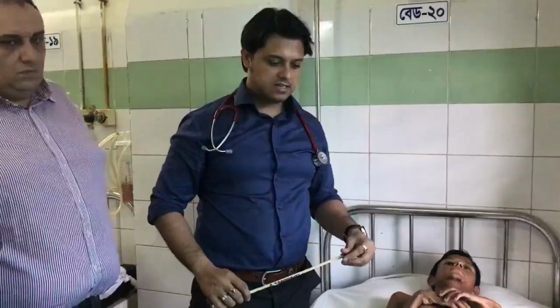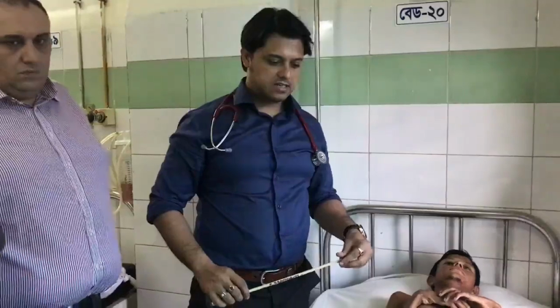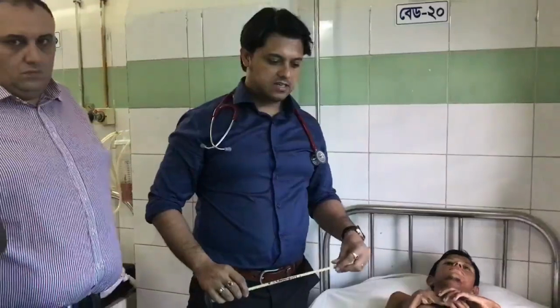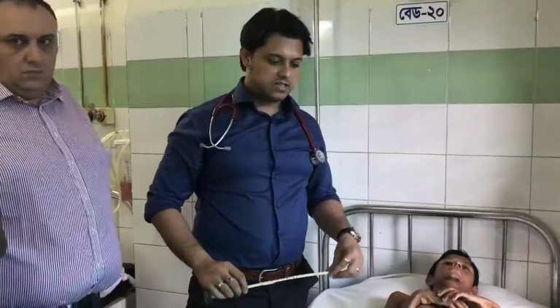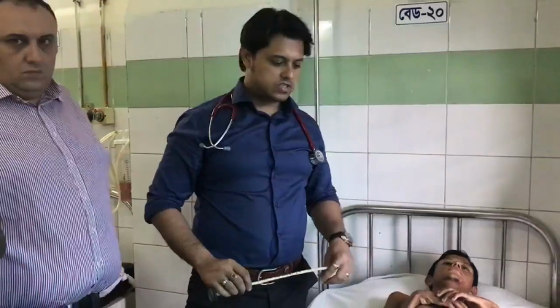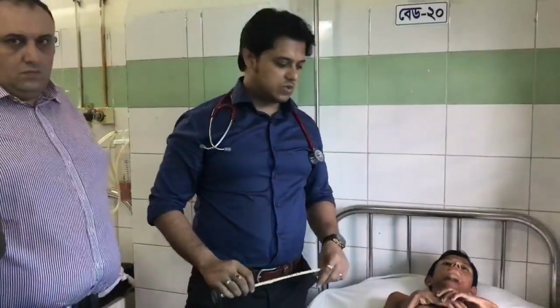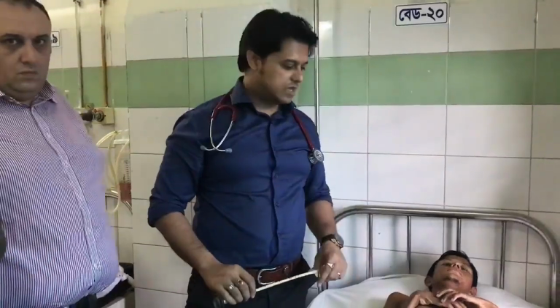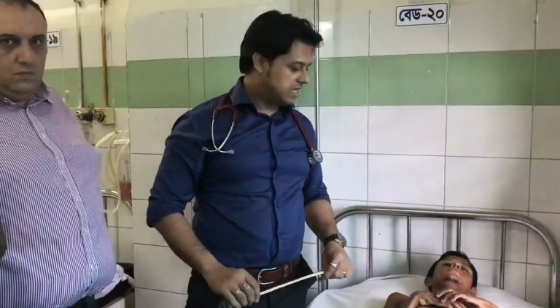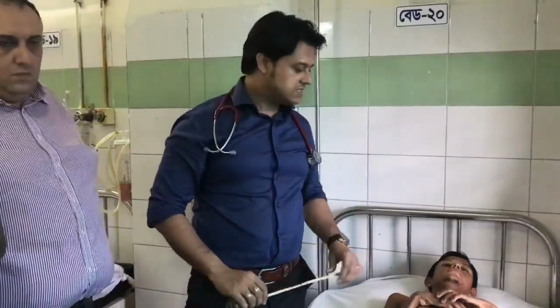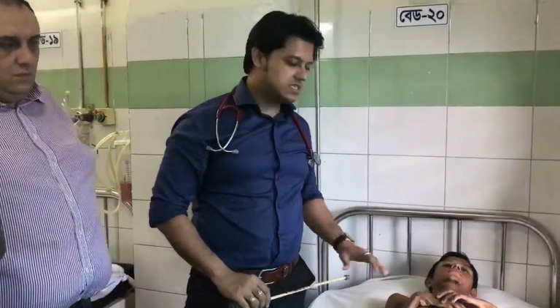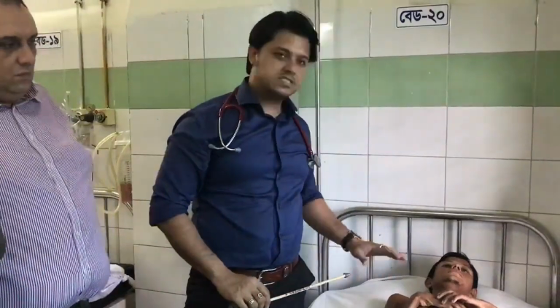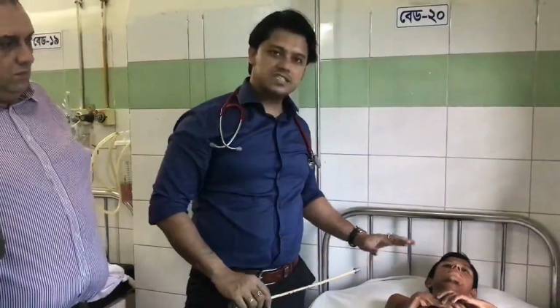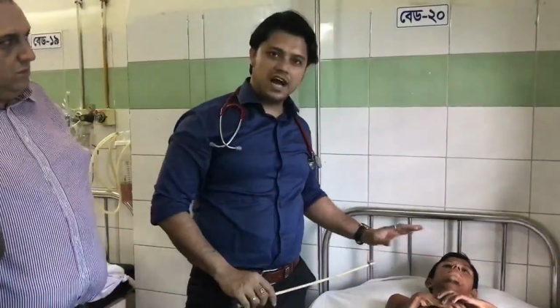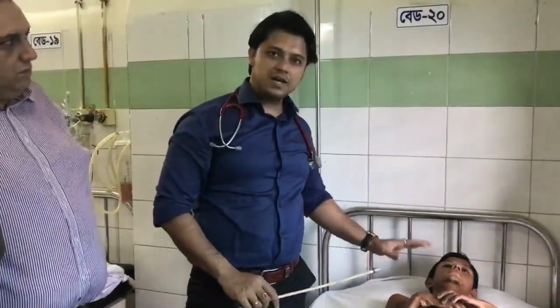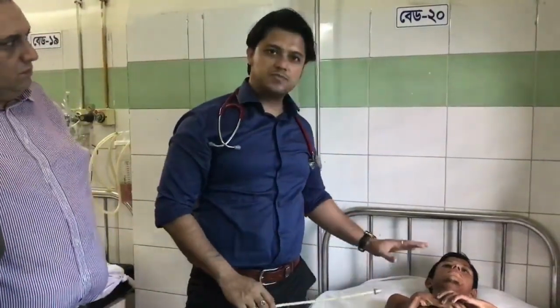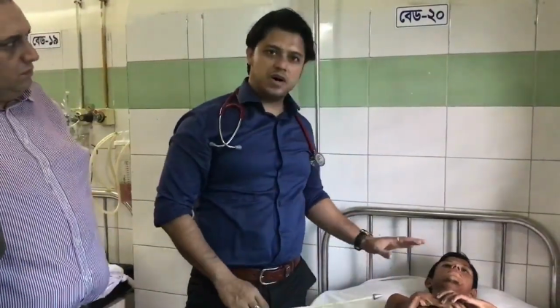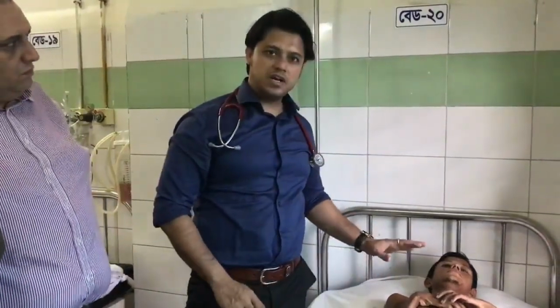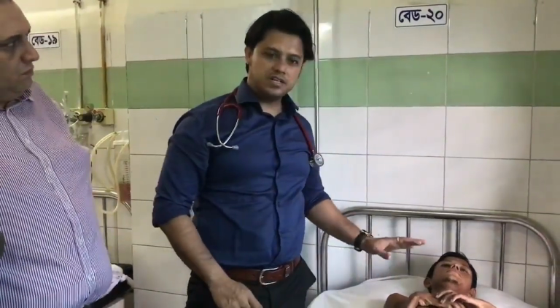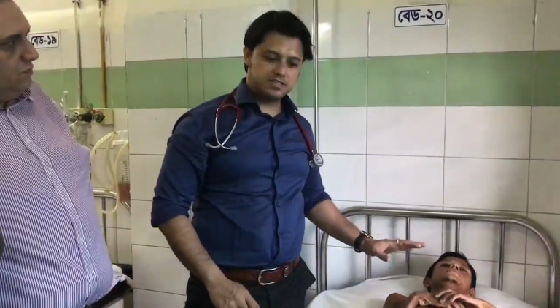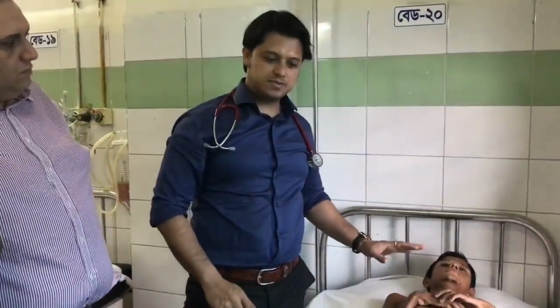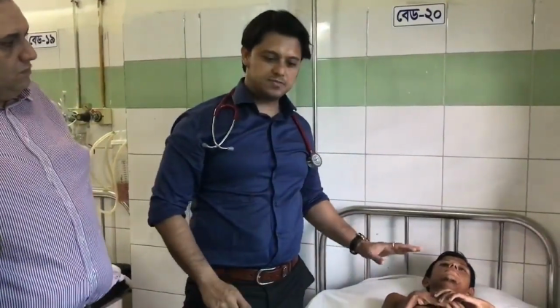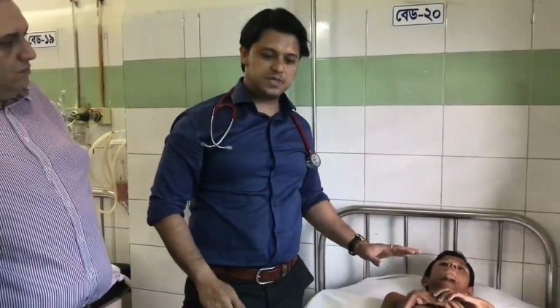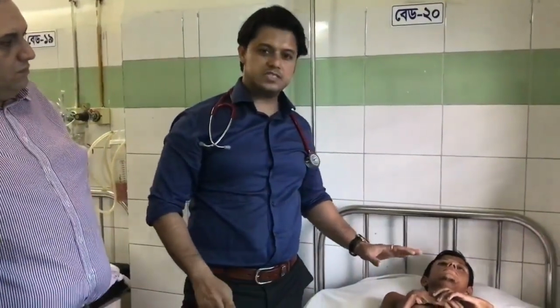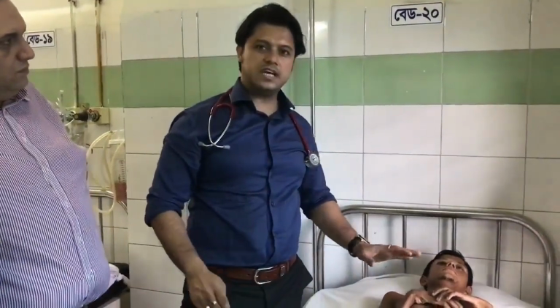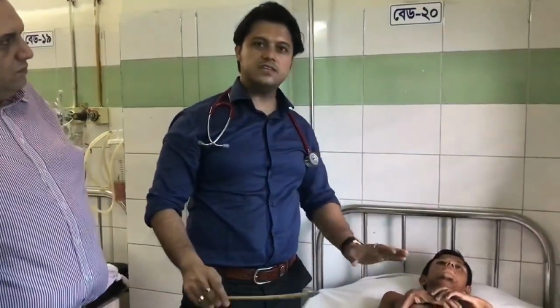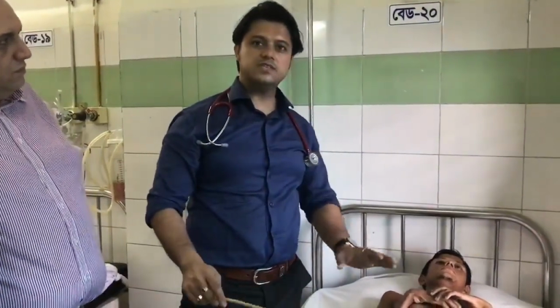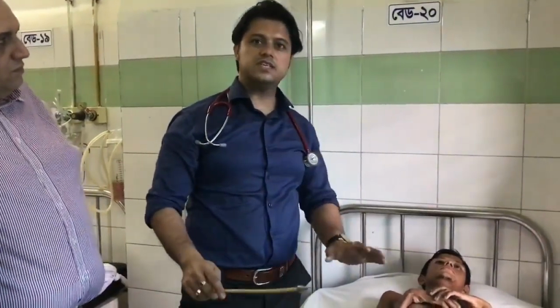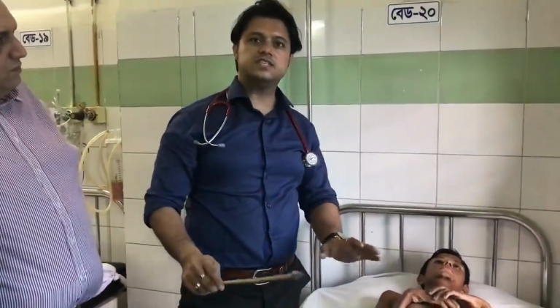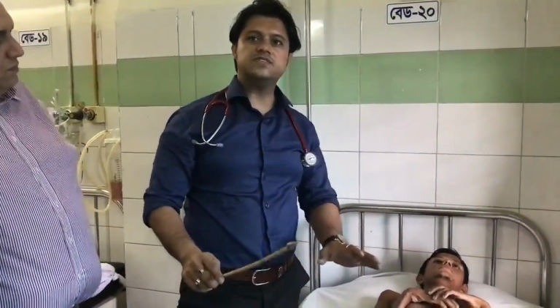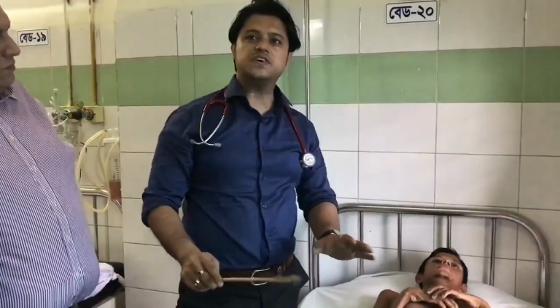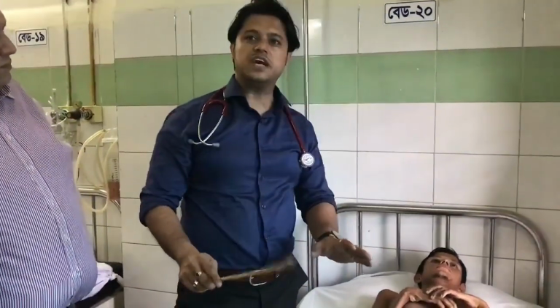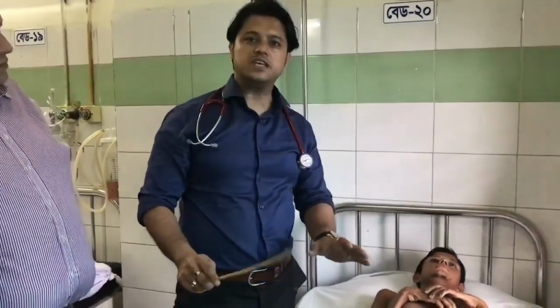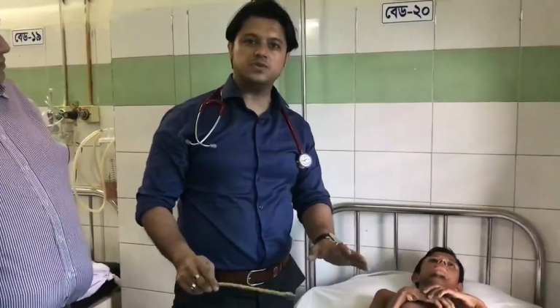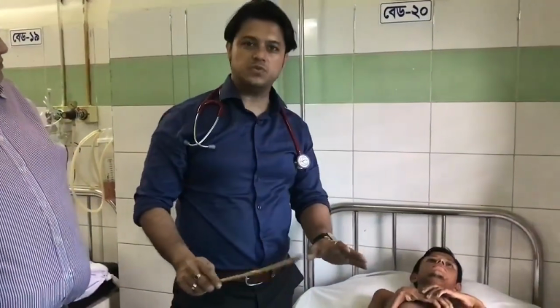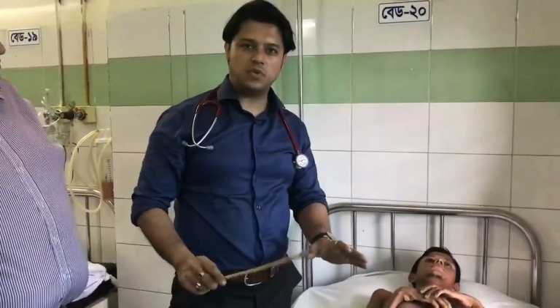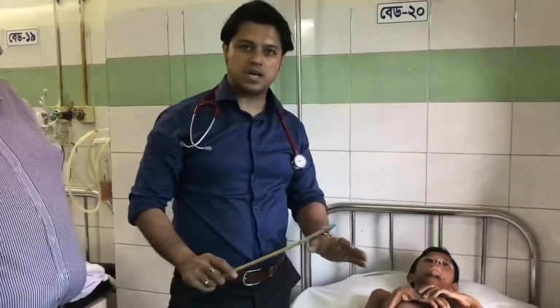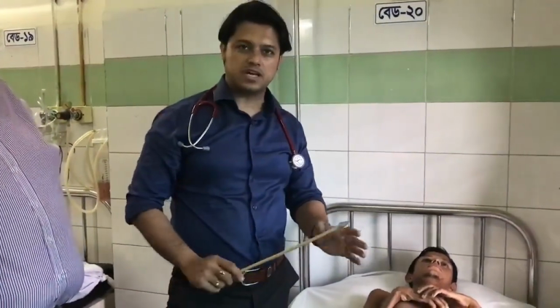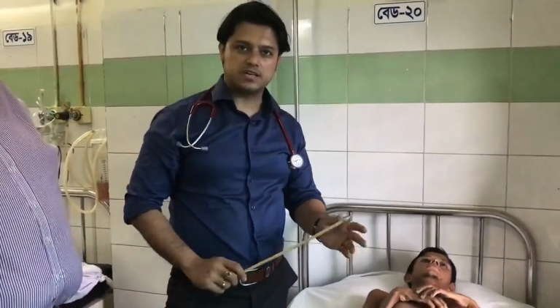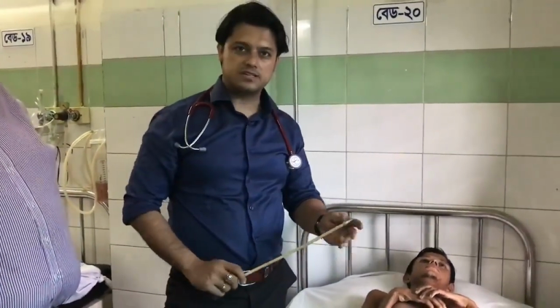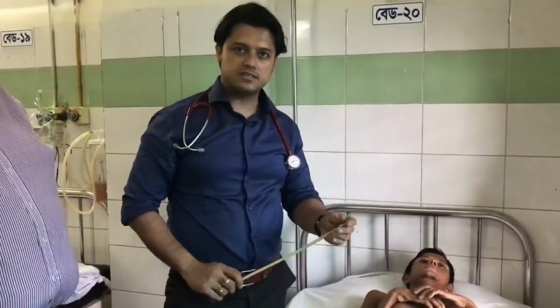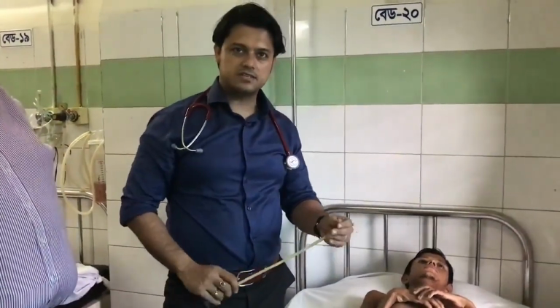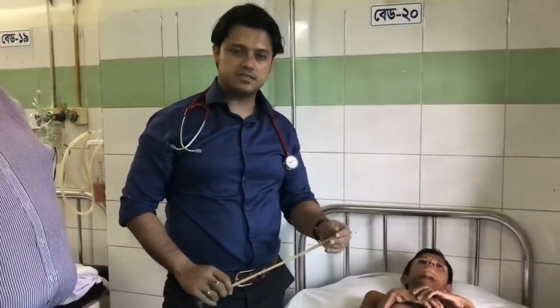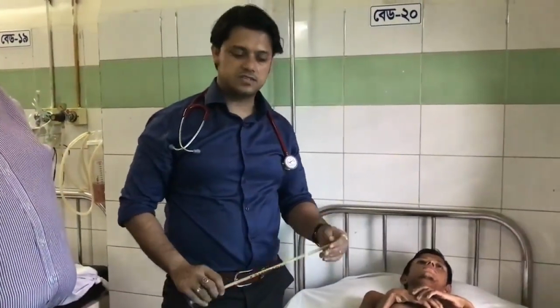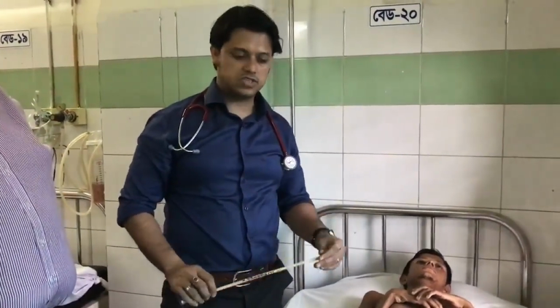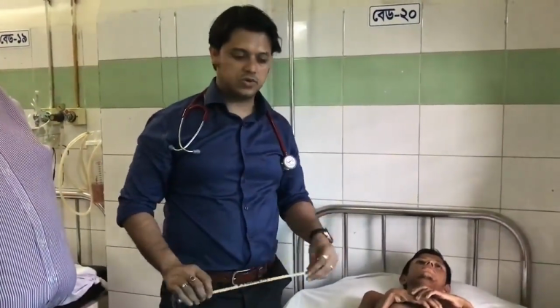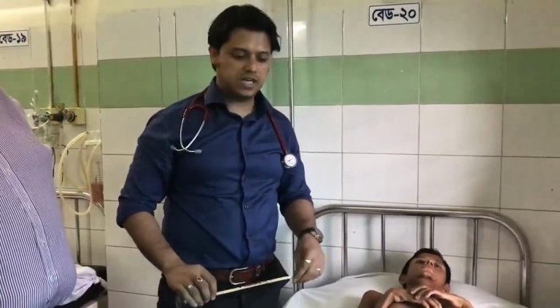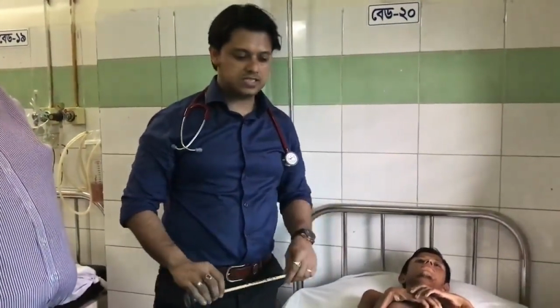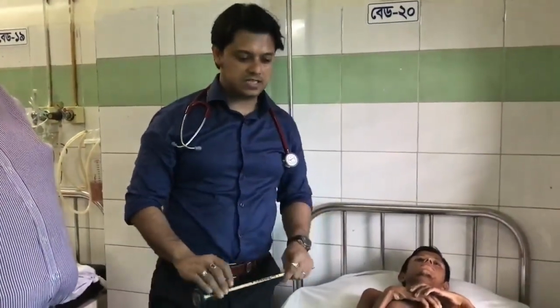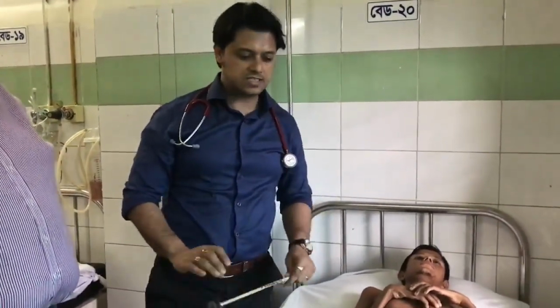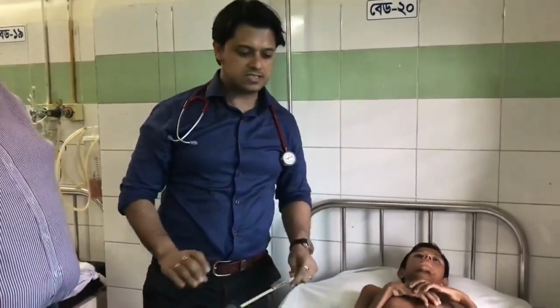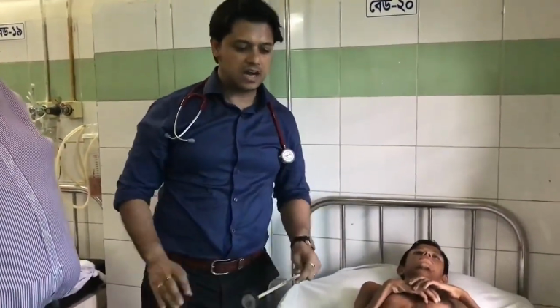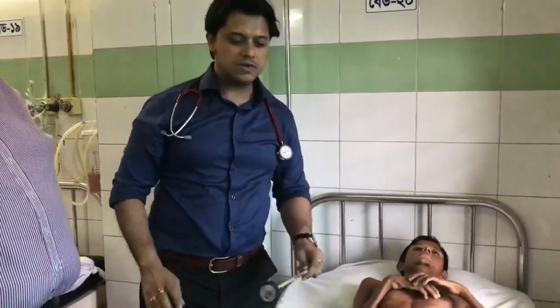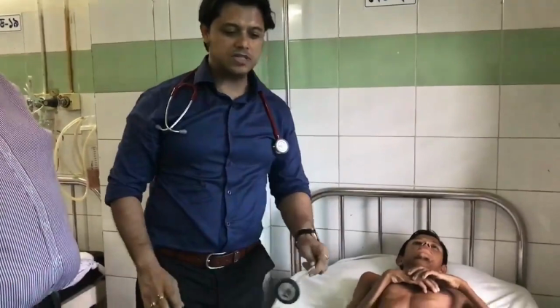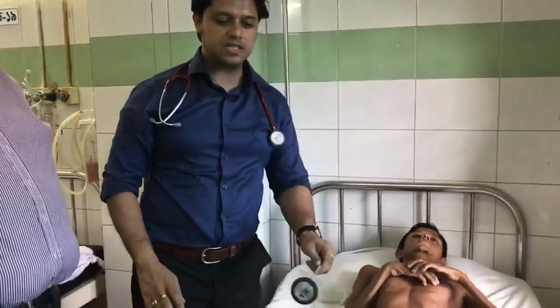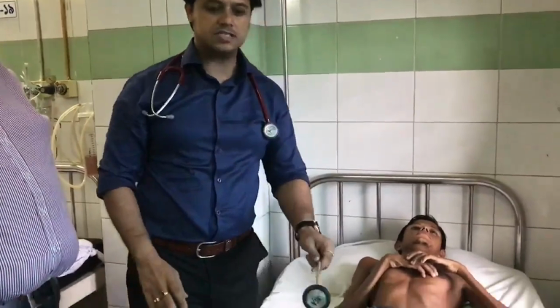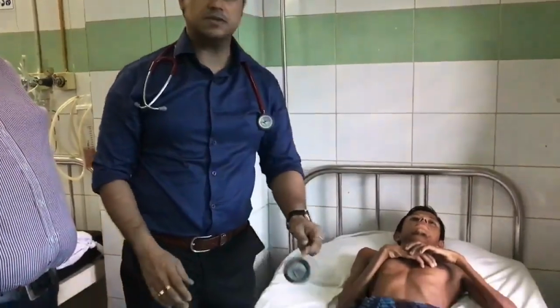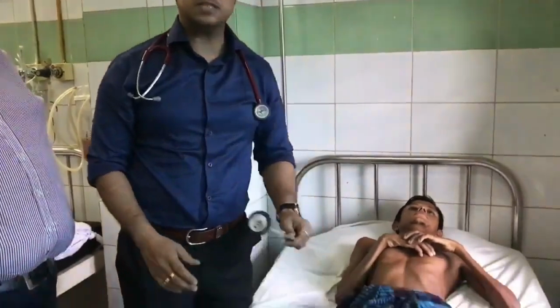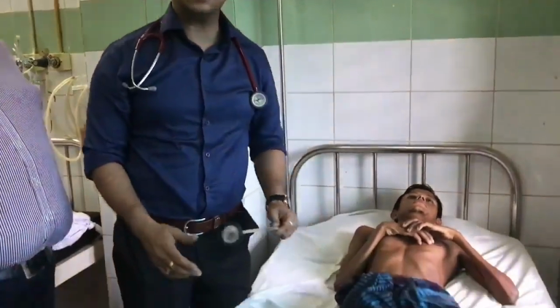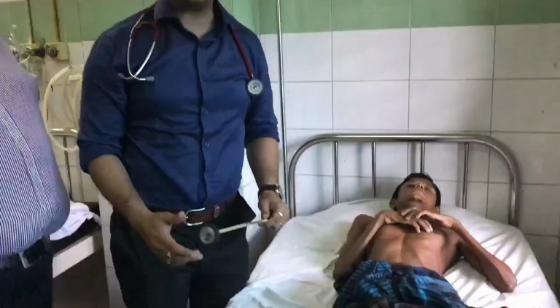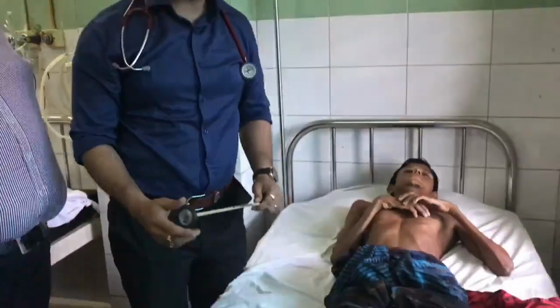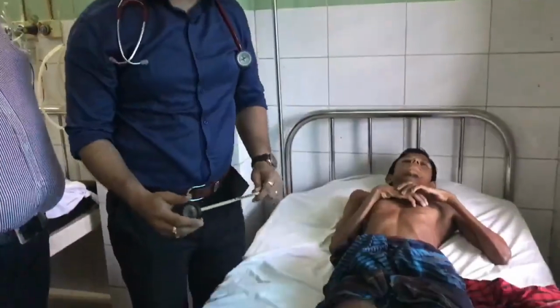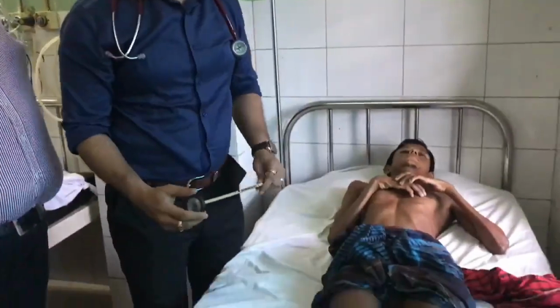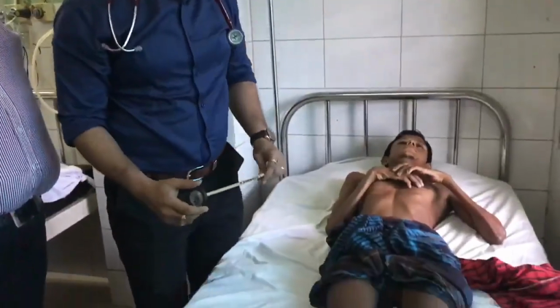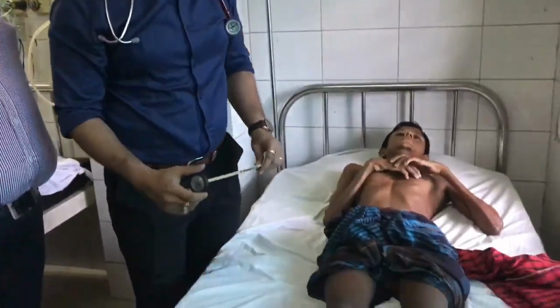This young boy presented with difficulty walking. Let's start with the examination findings.